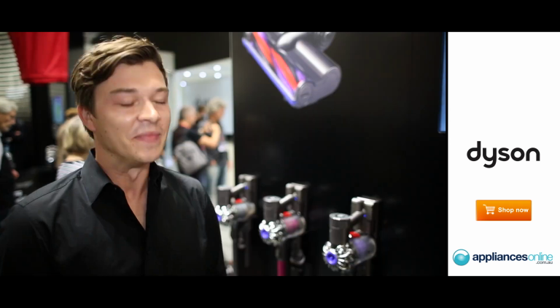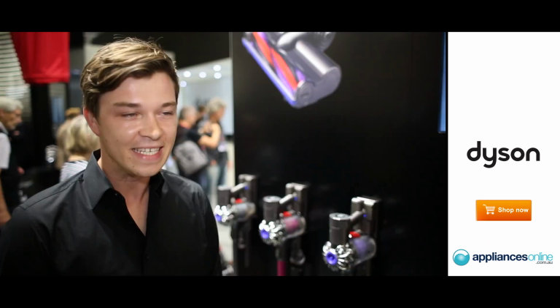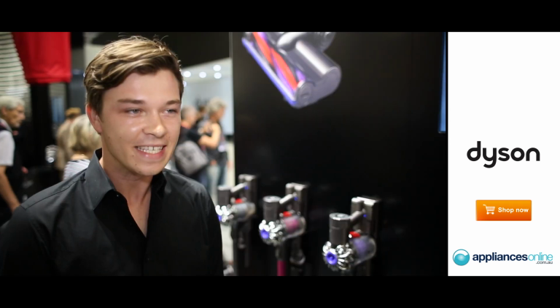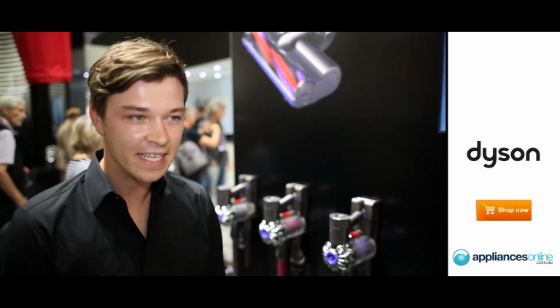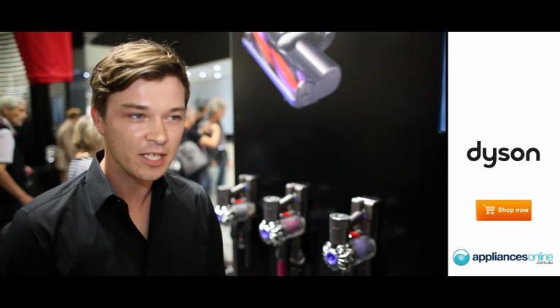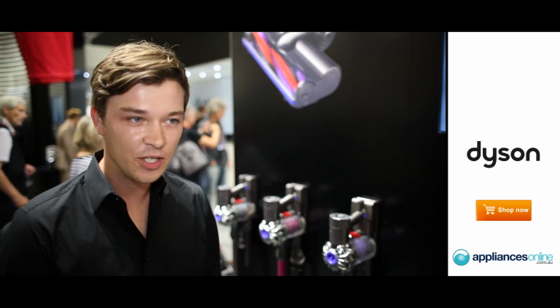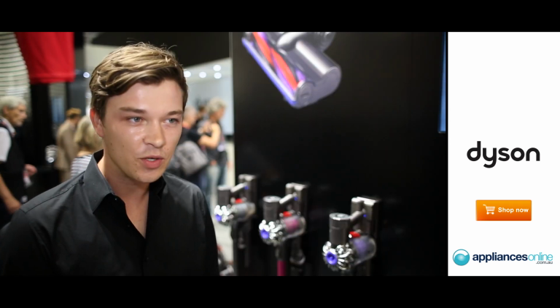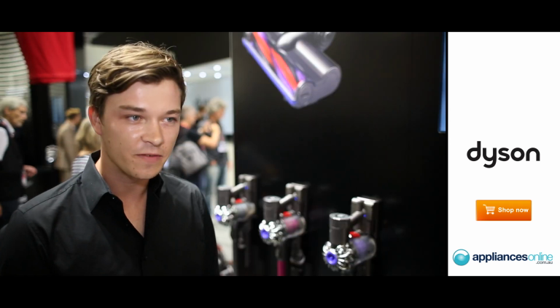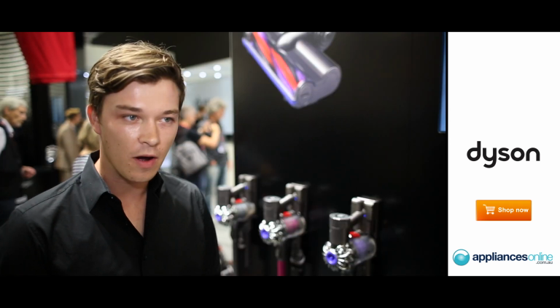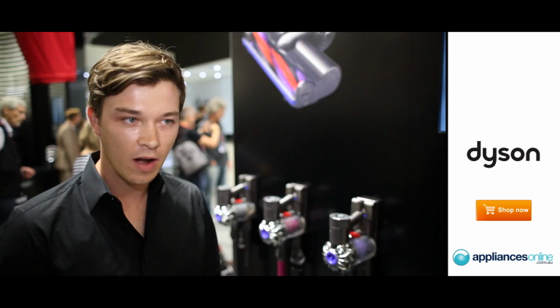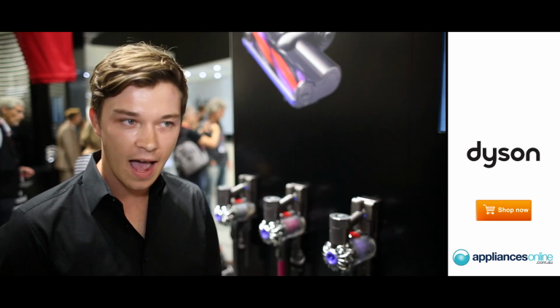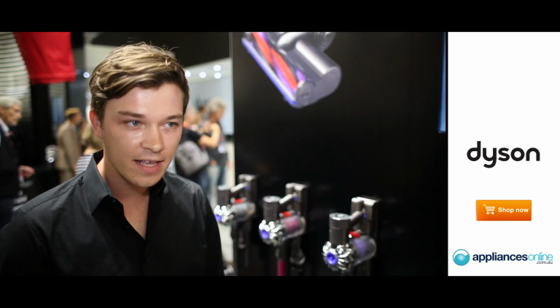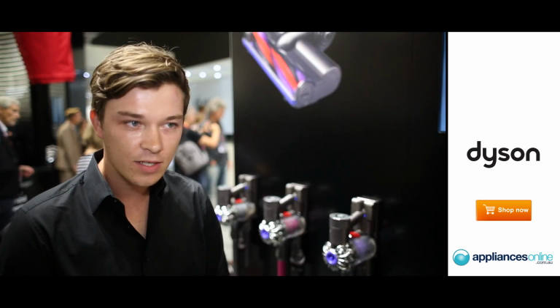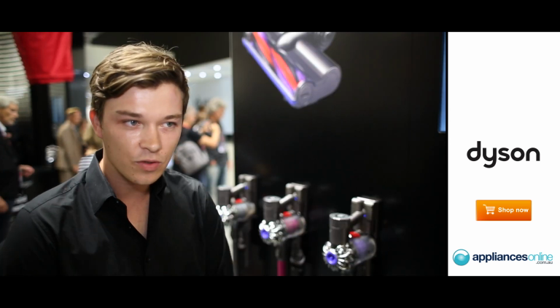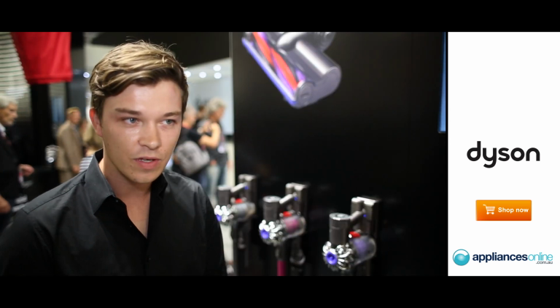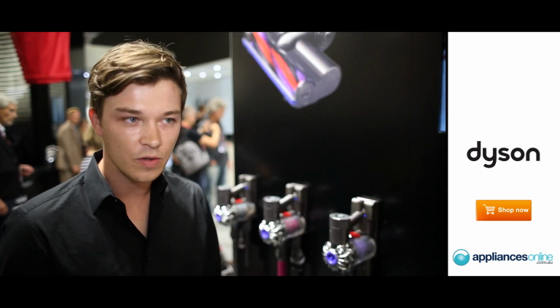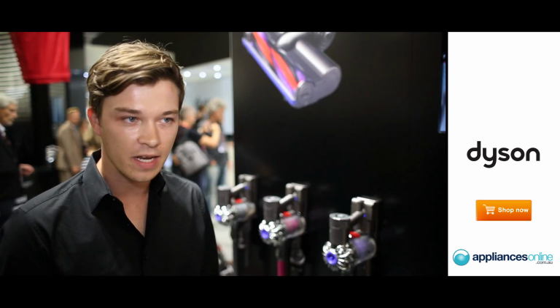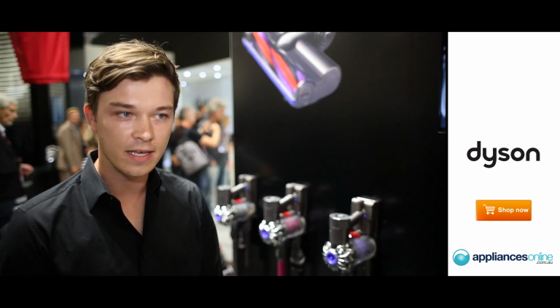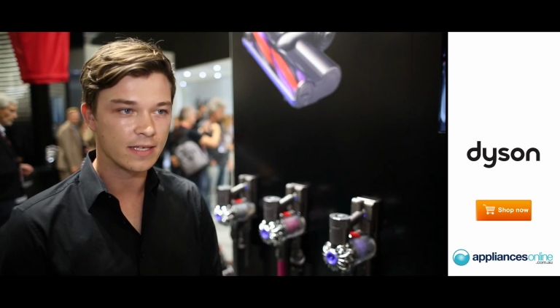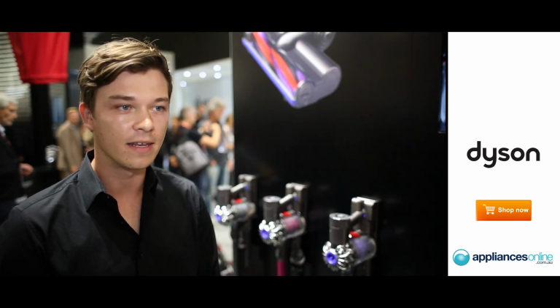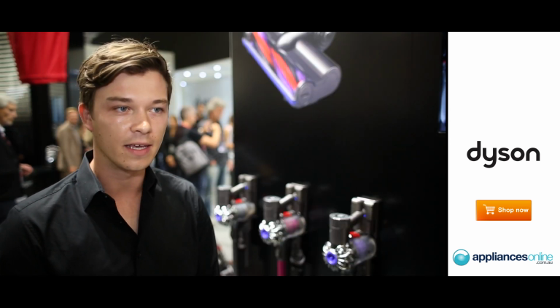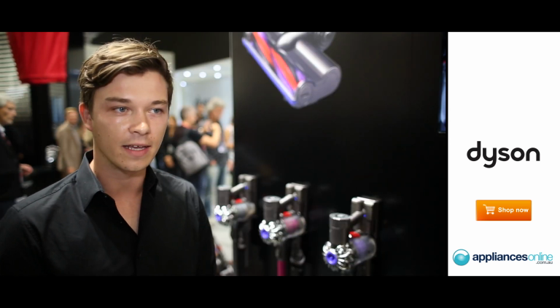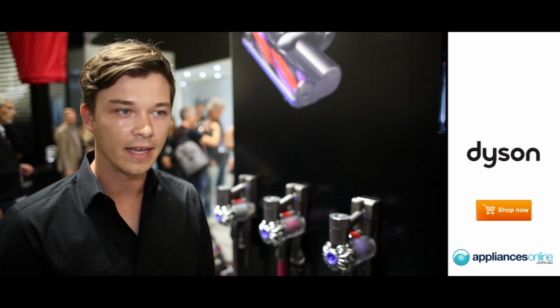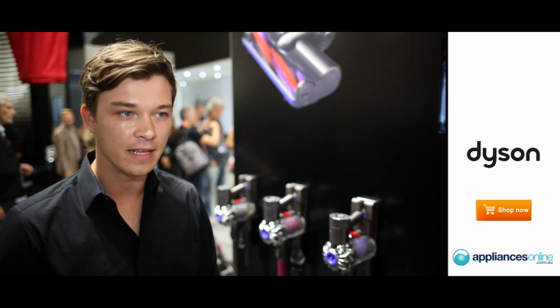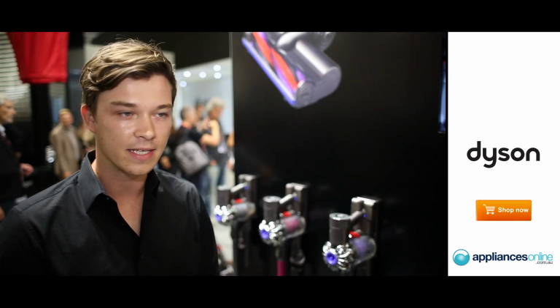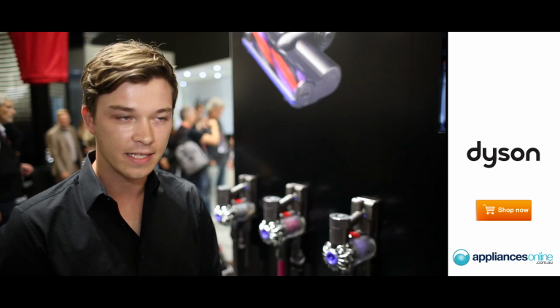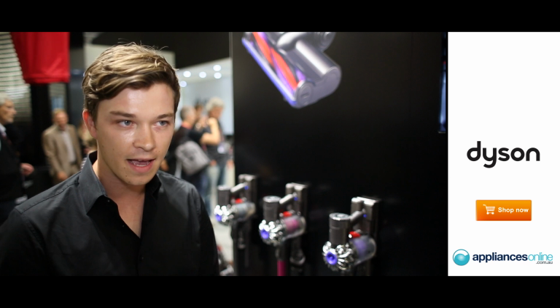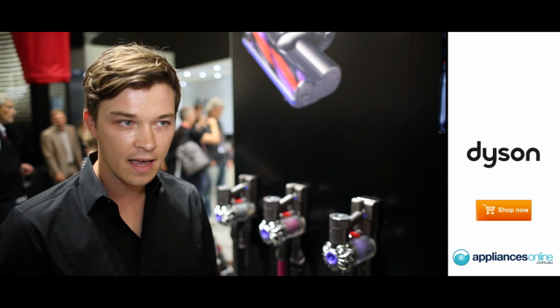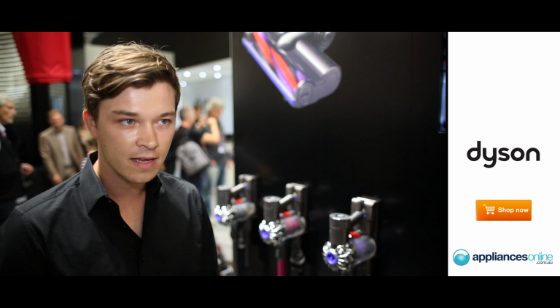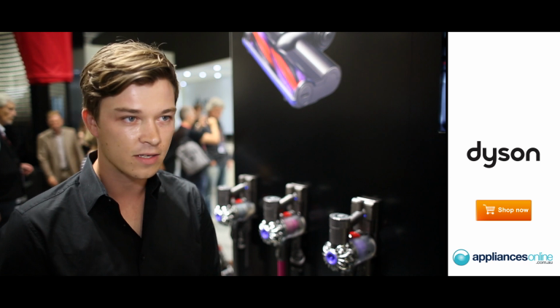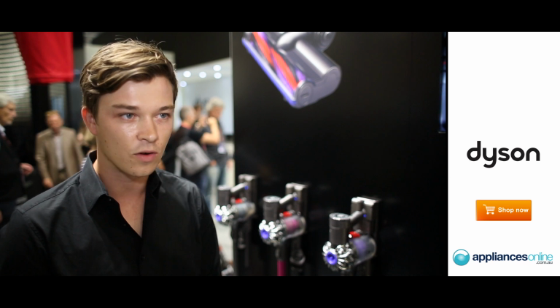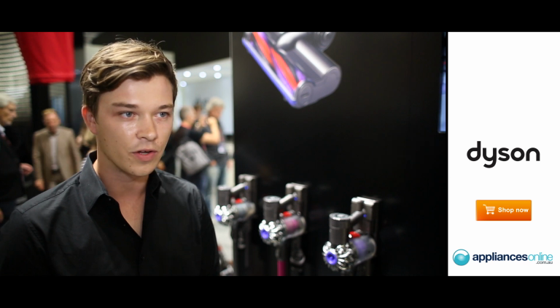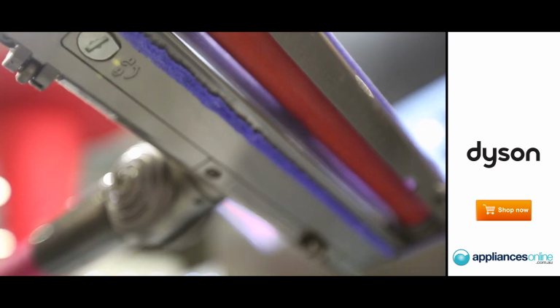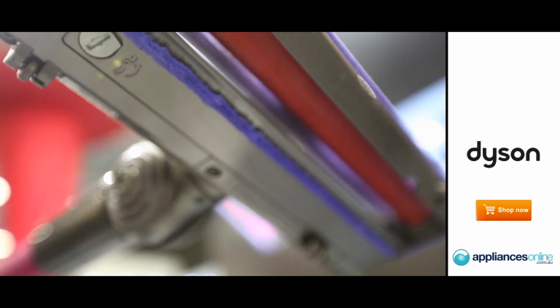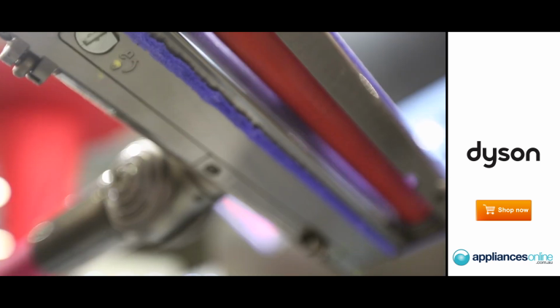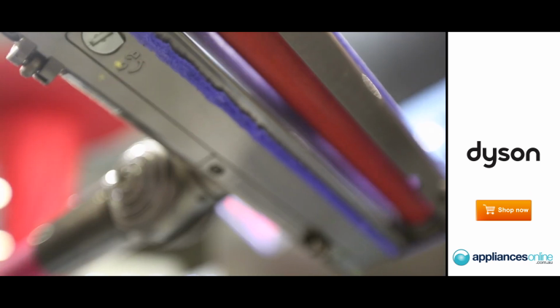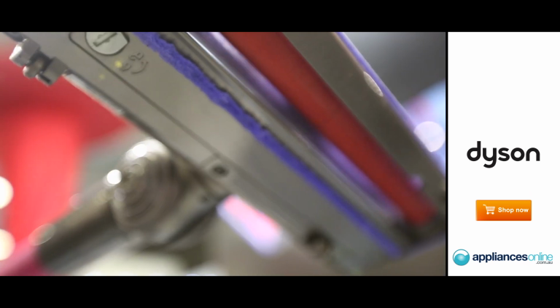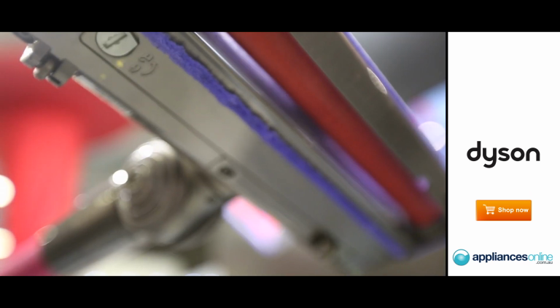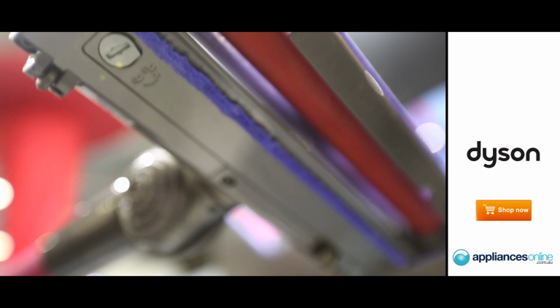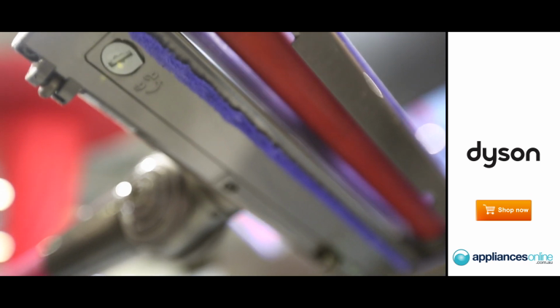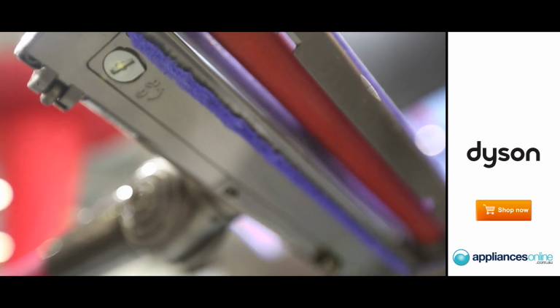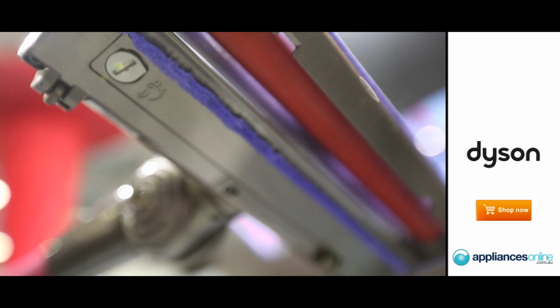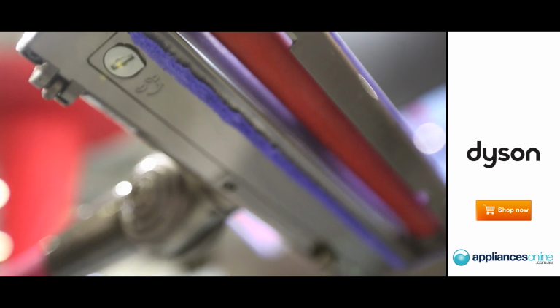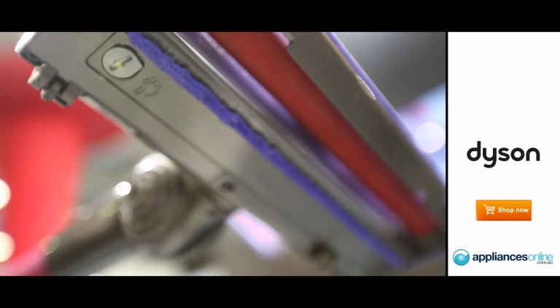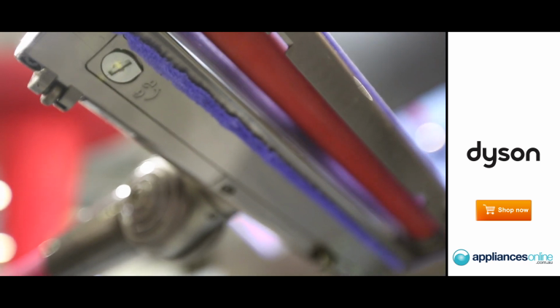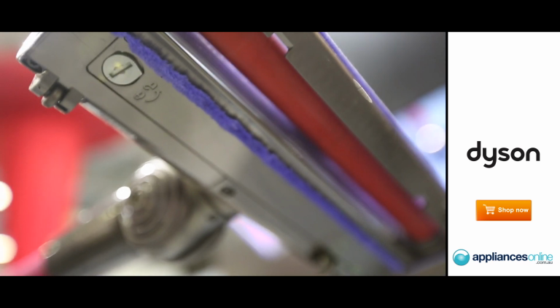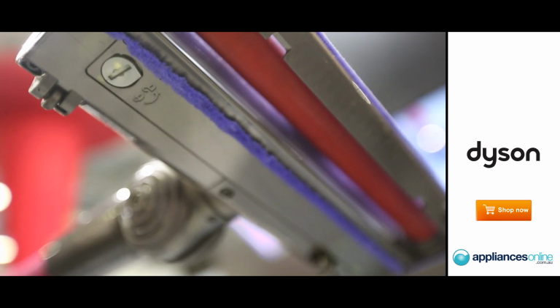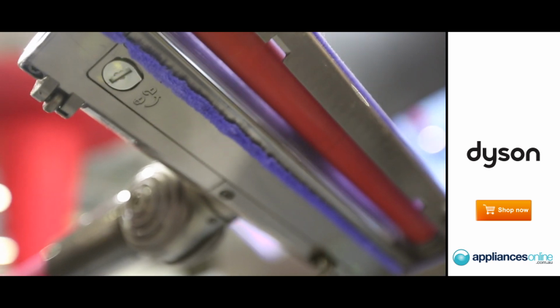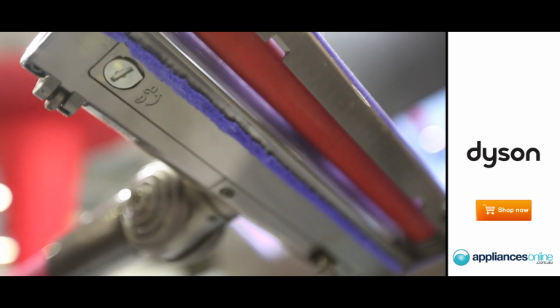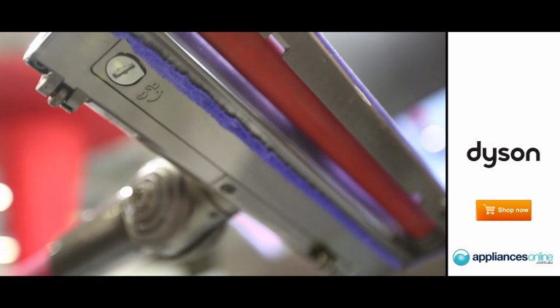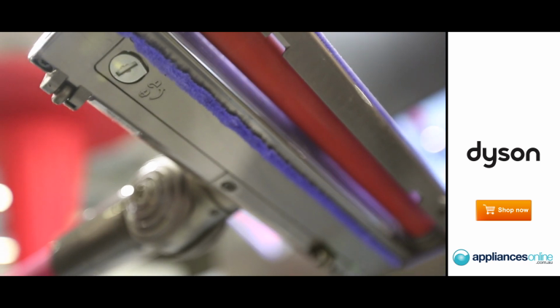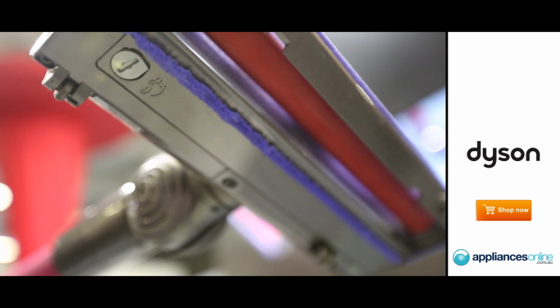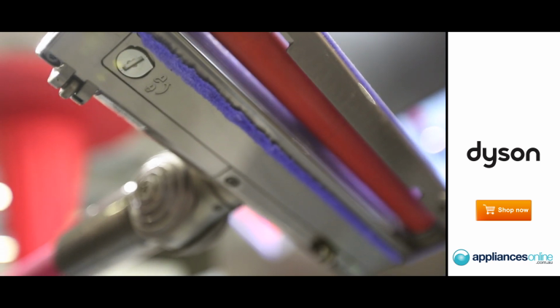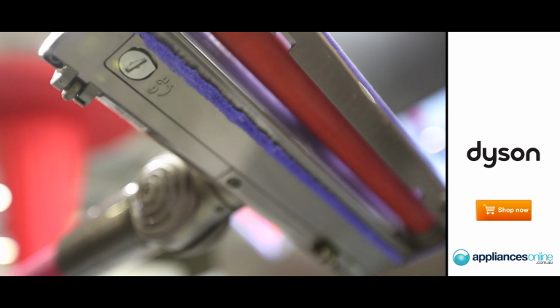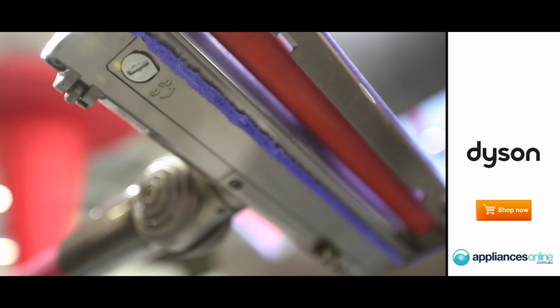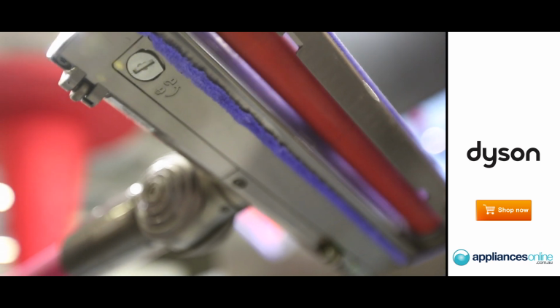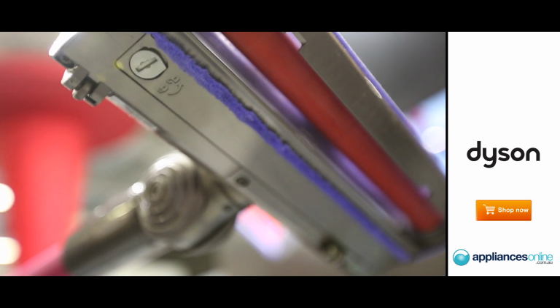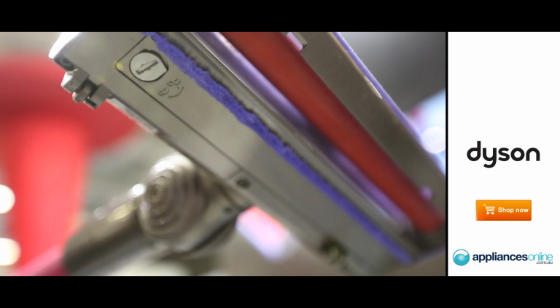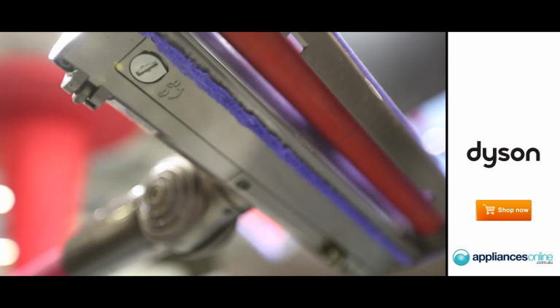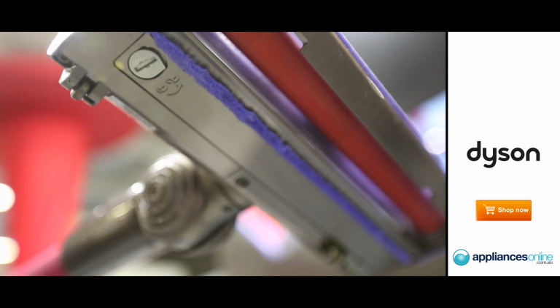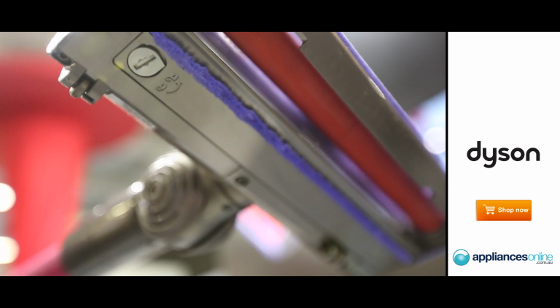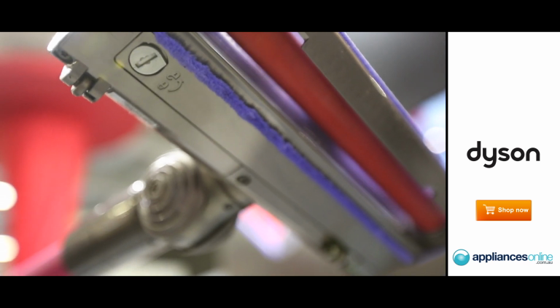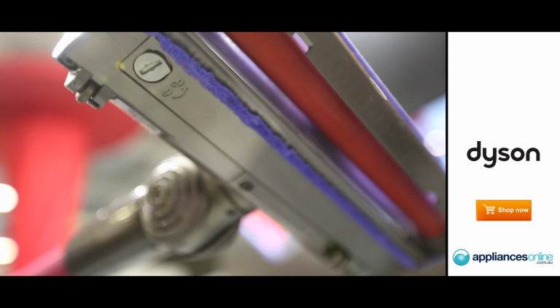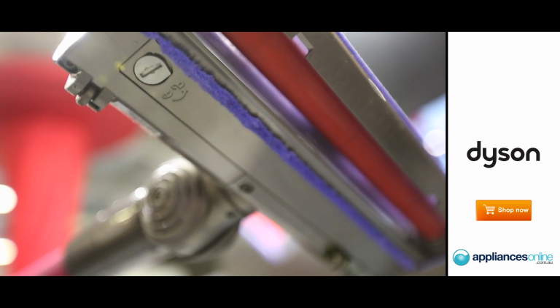DC-62 is very light, so you can easily clean stairs or use it for cleaning the ceiling or things that are above.